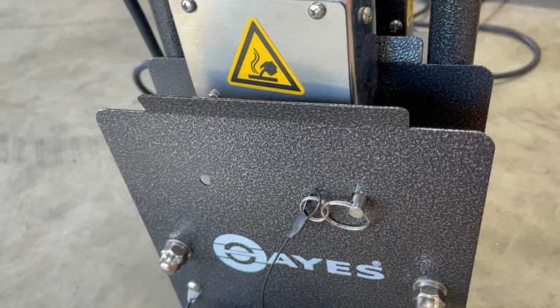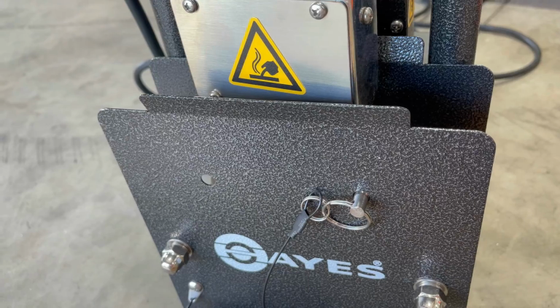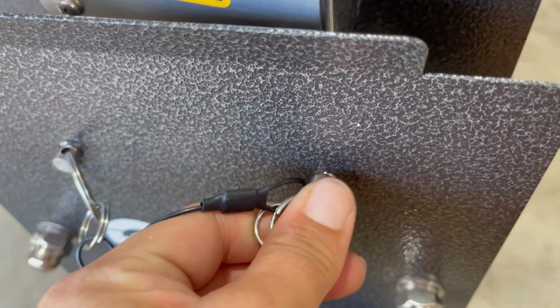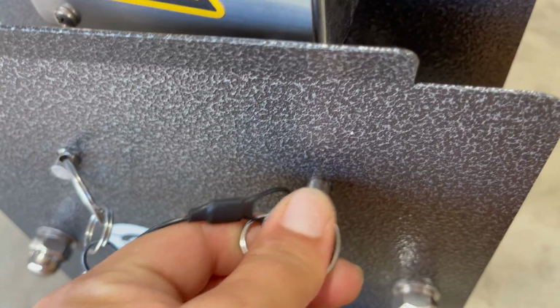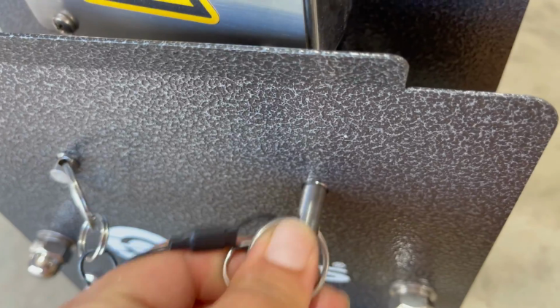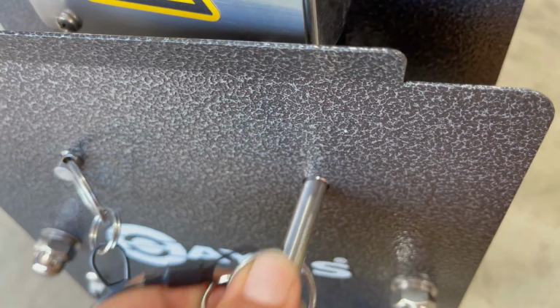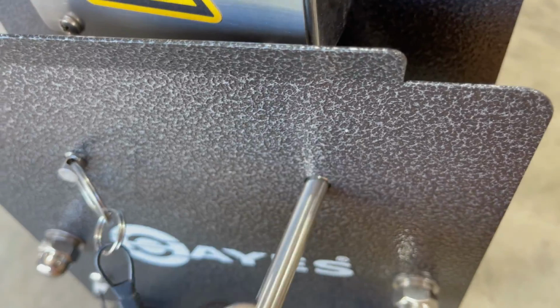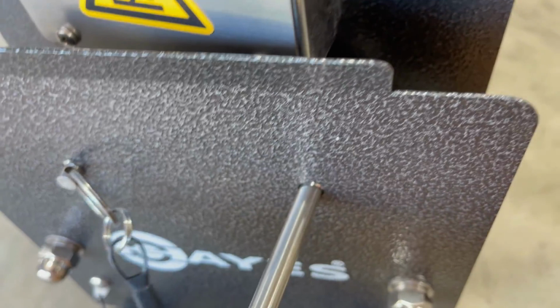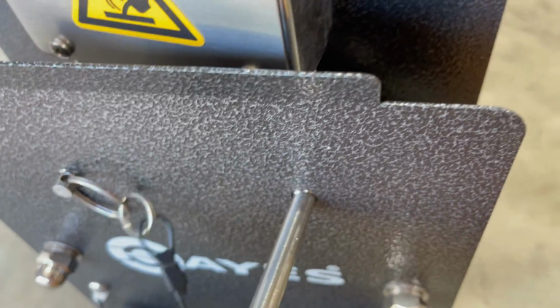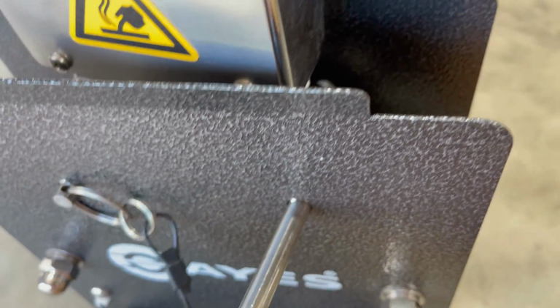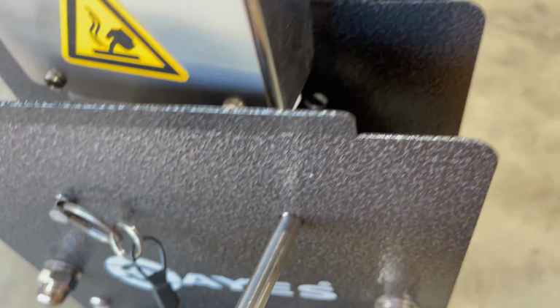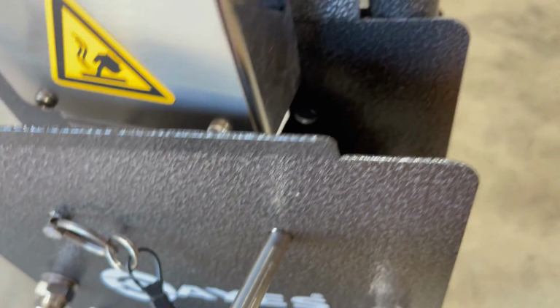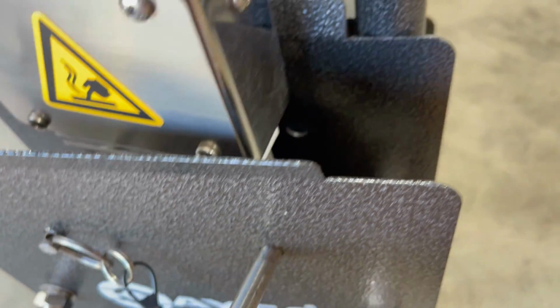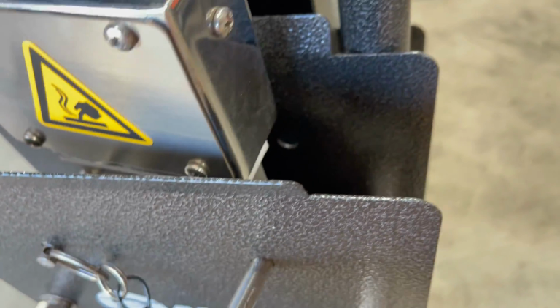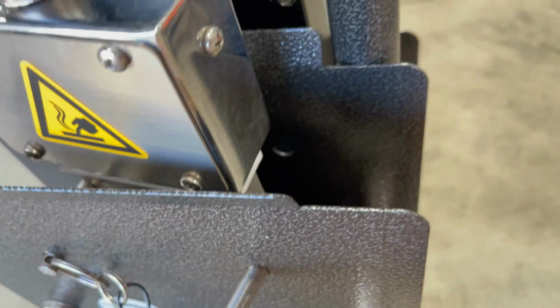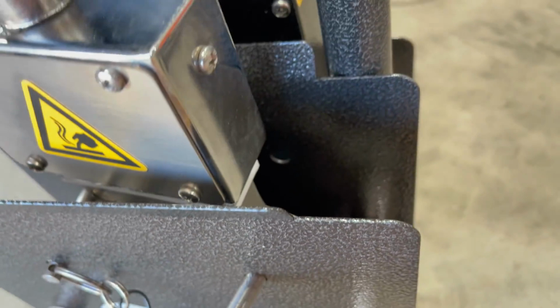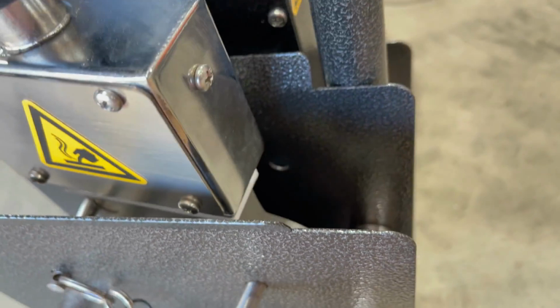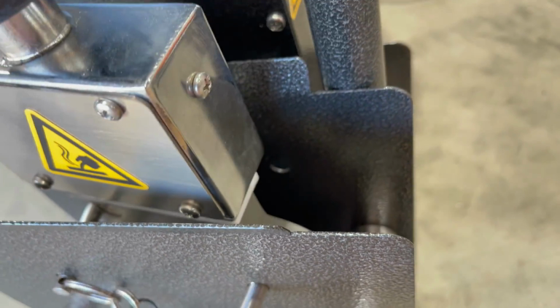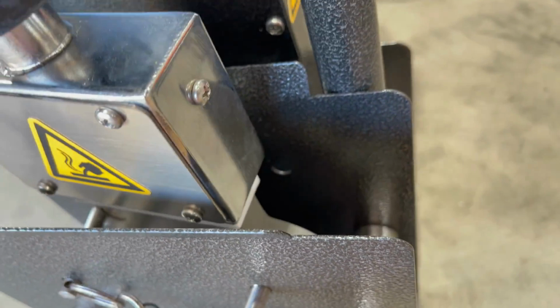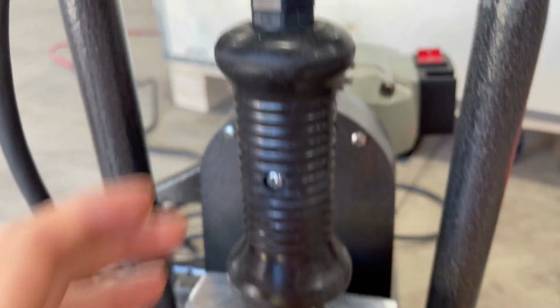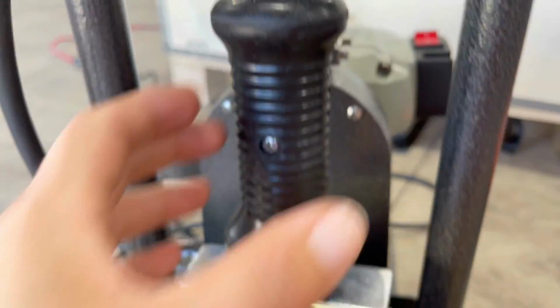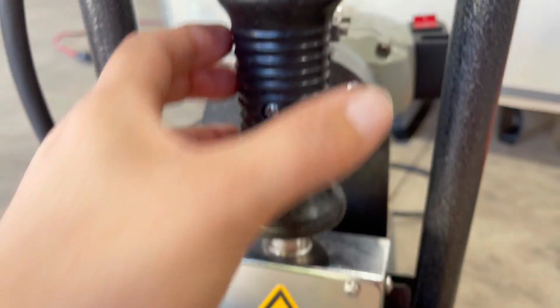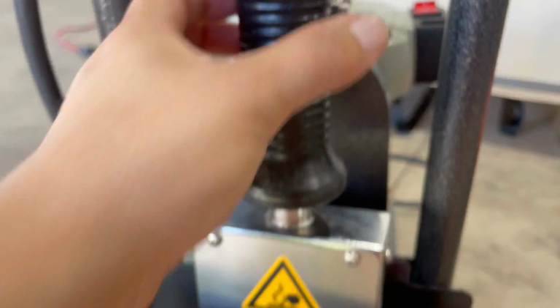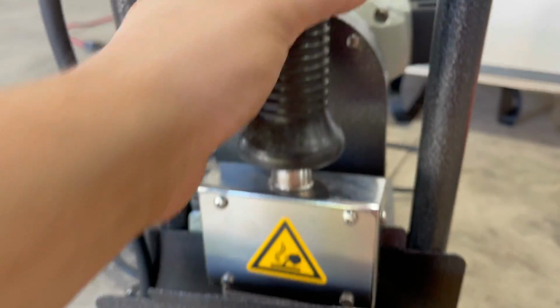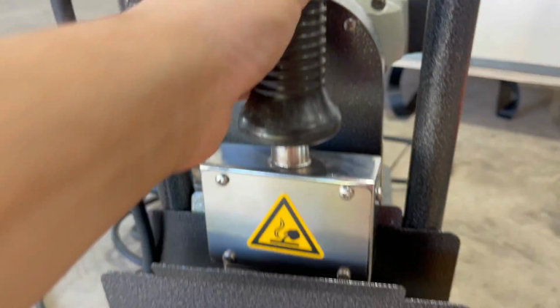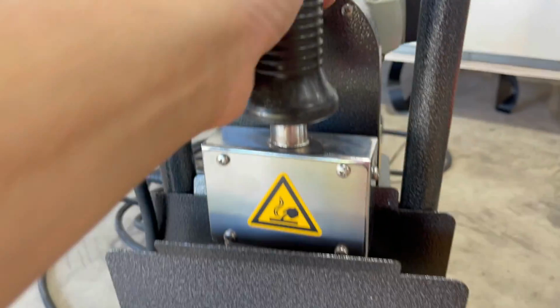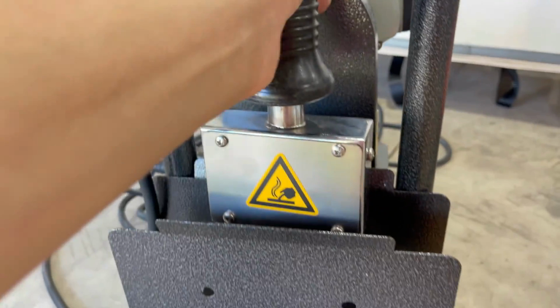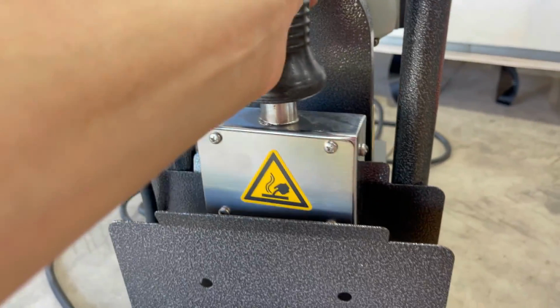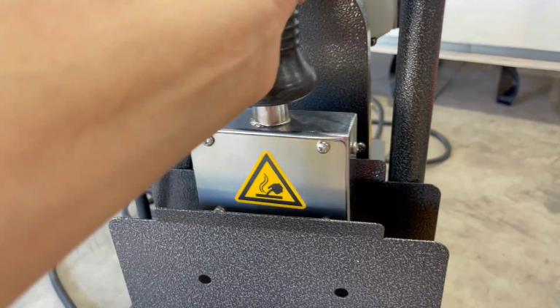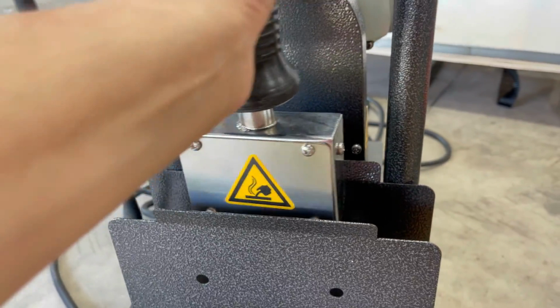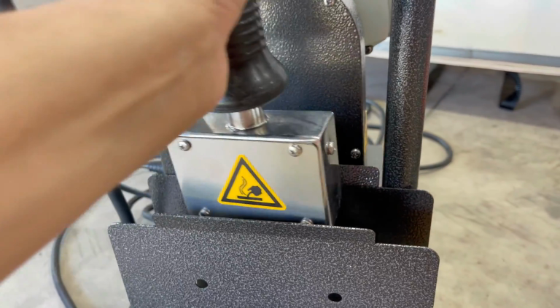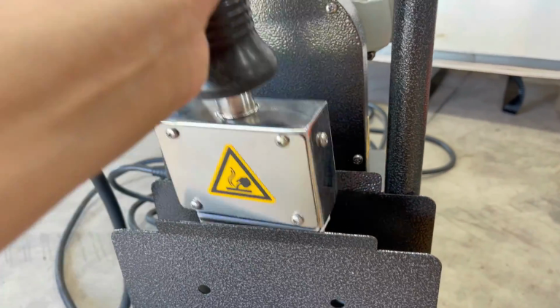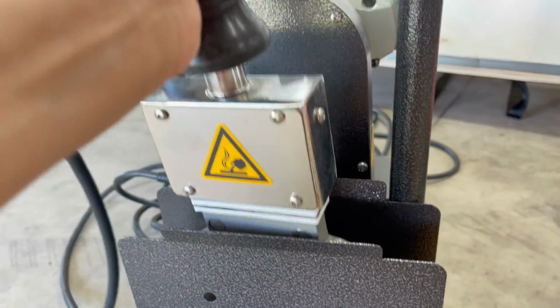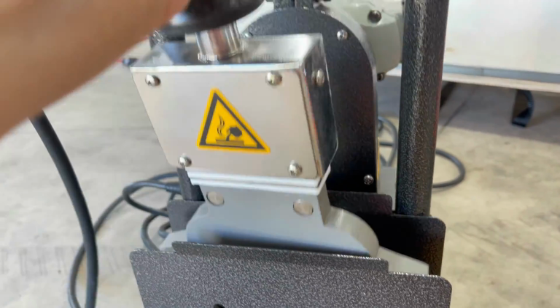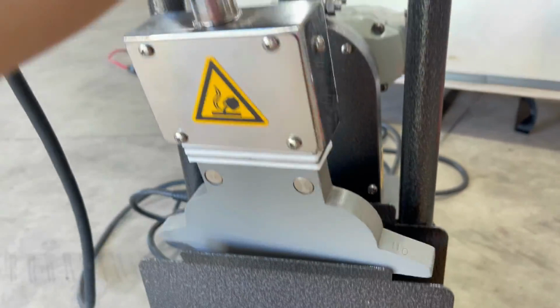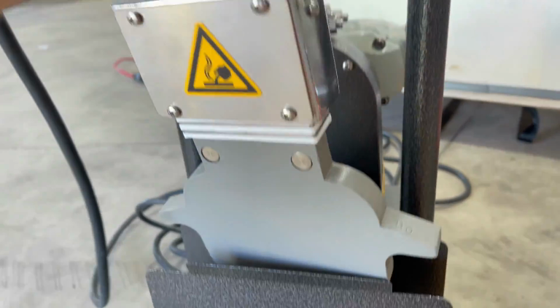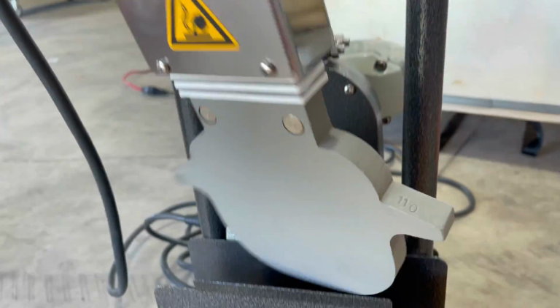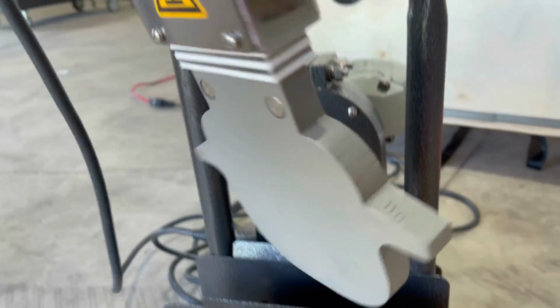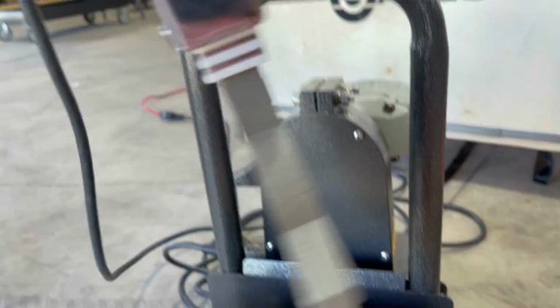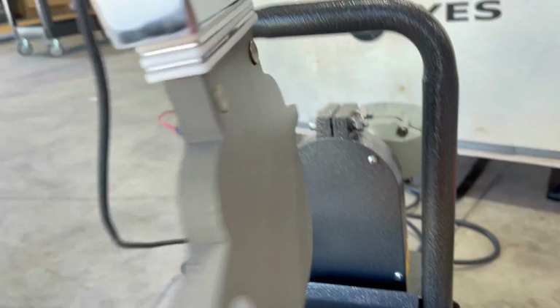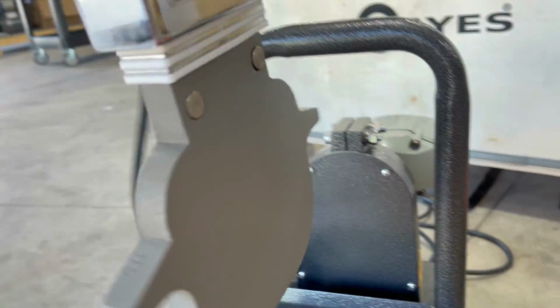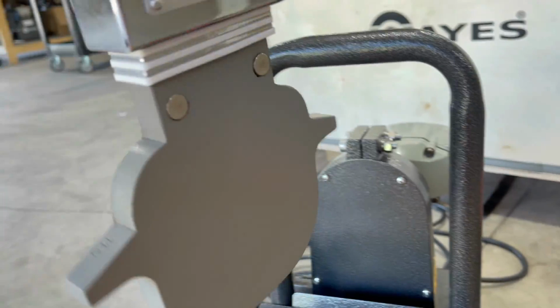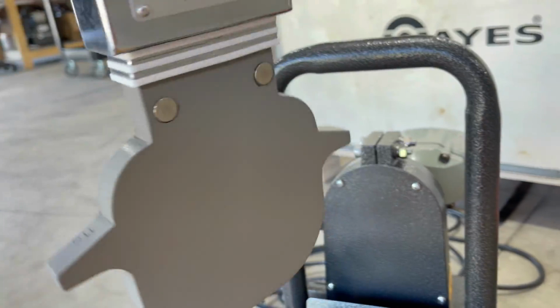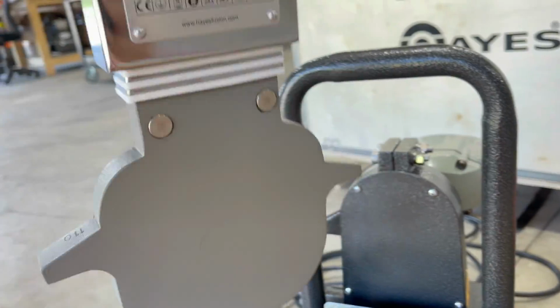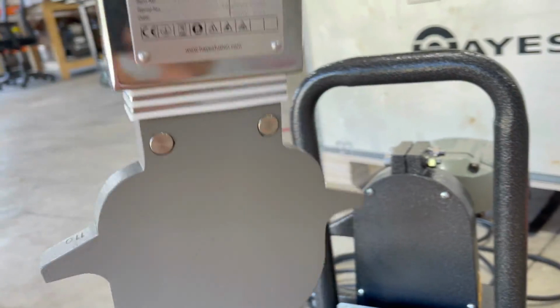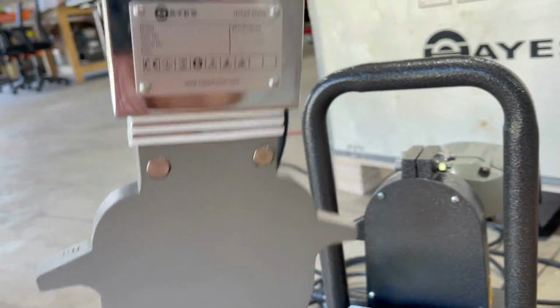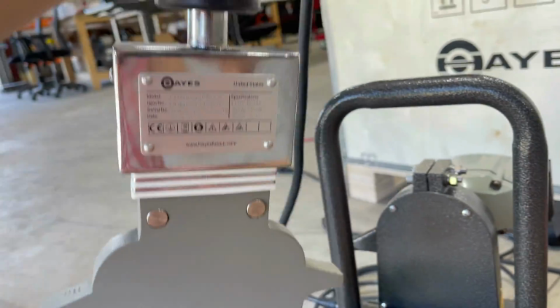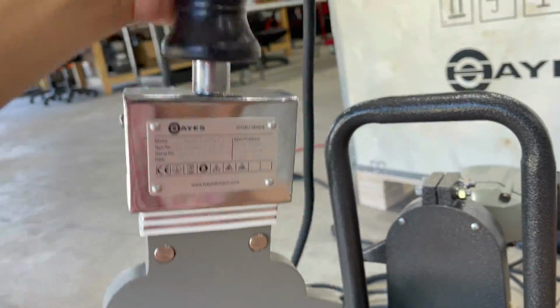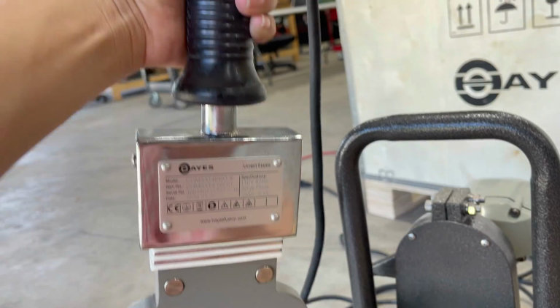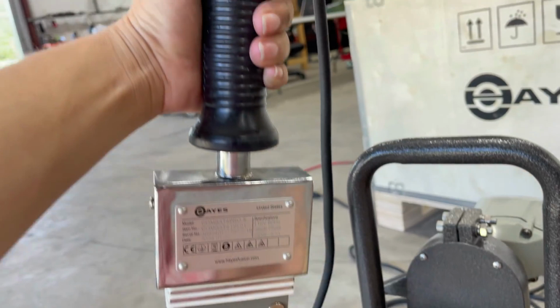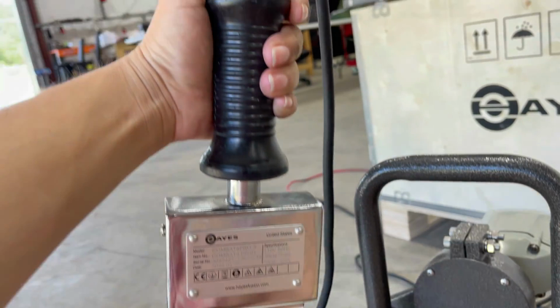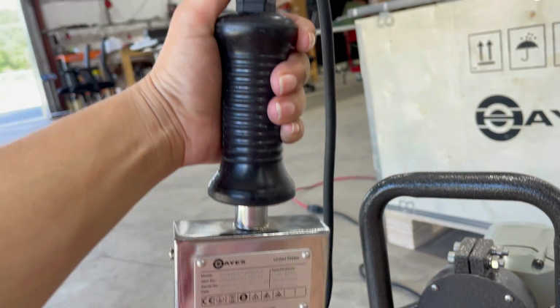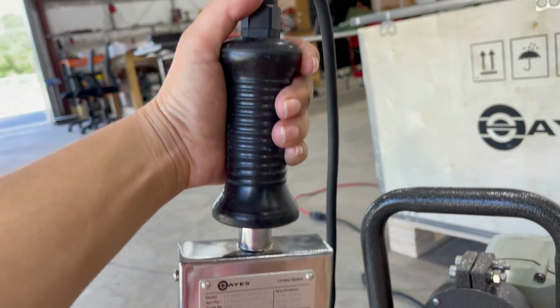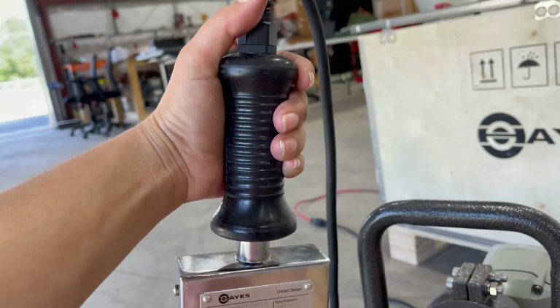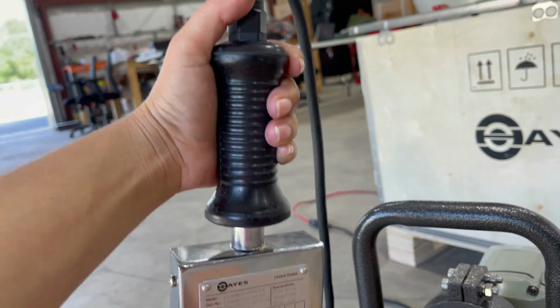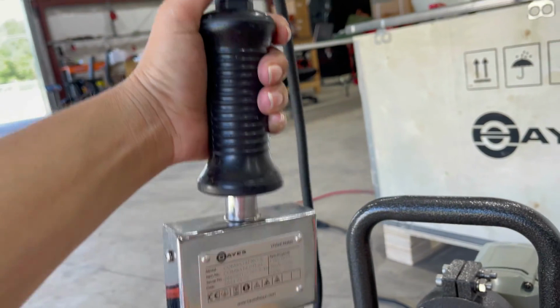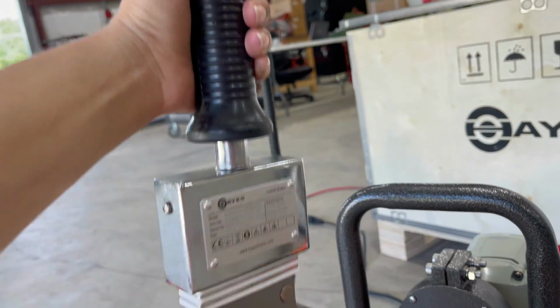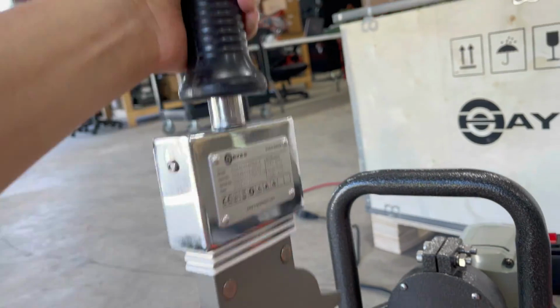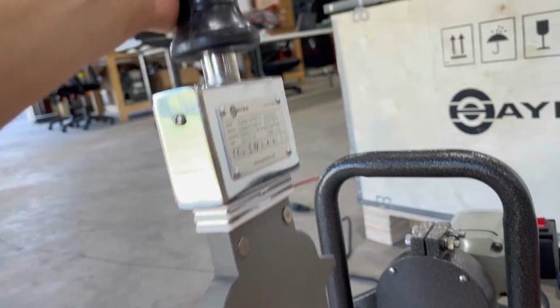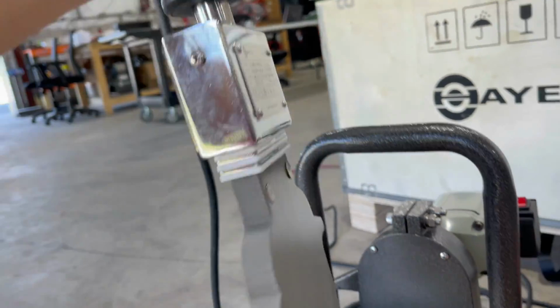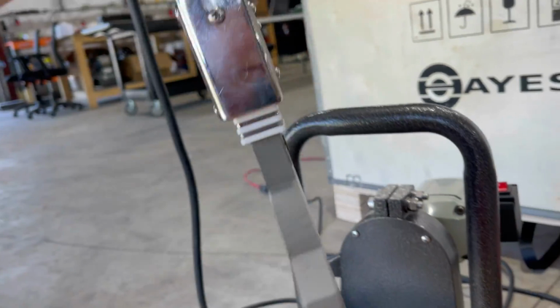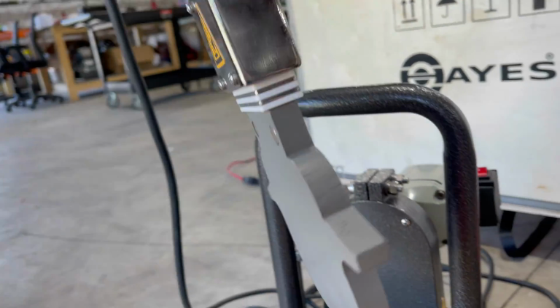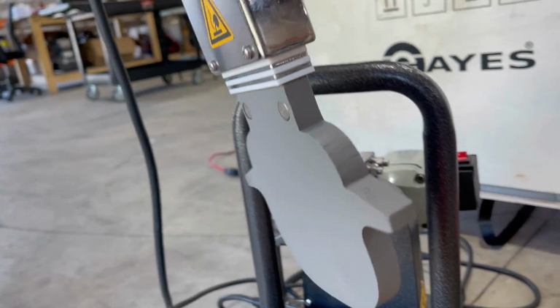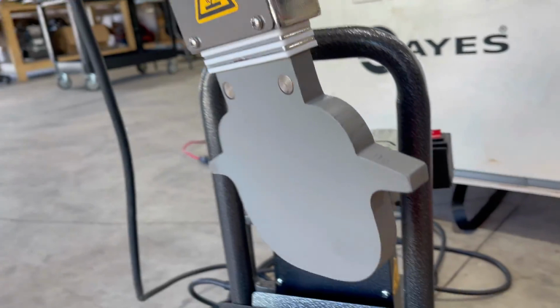The heater and the compact electric trimmer work with 110 volts, and they only need 700 watts of power each.